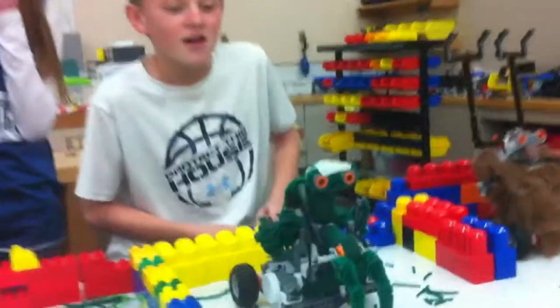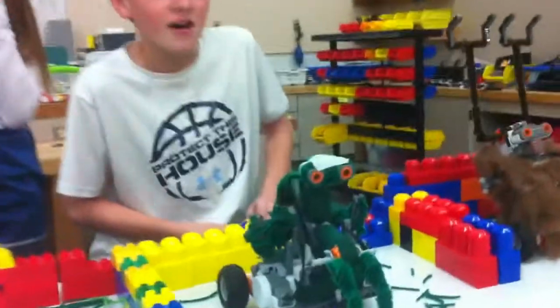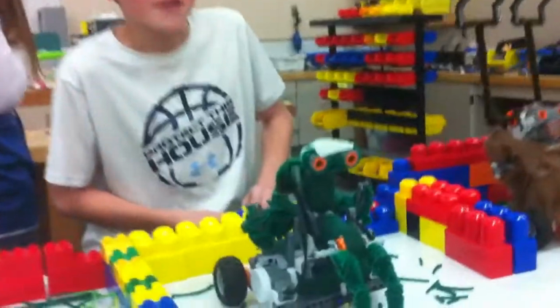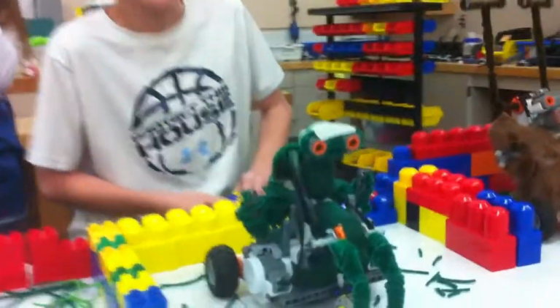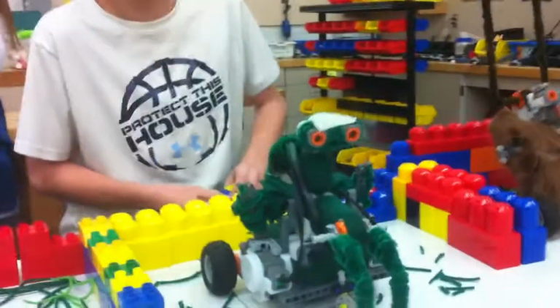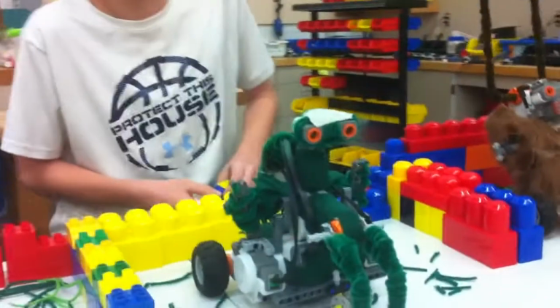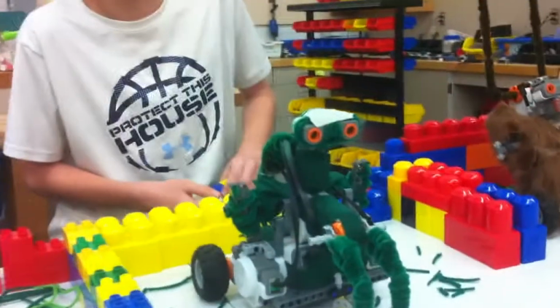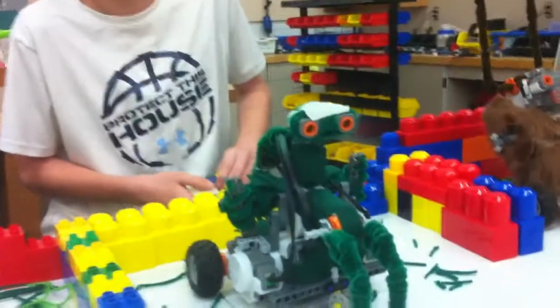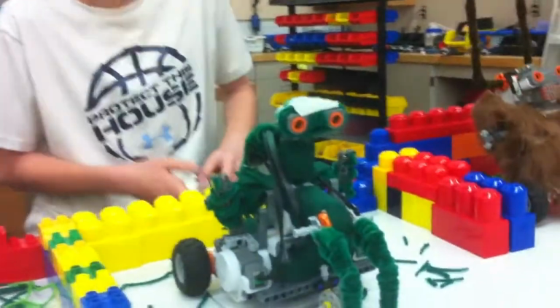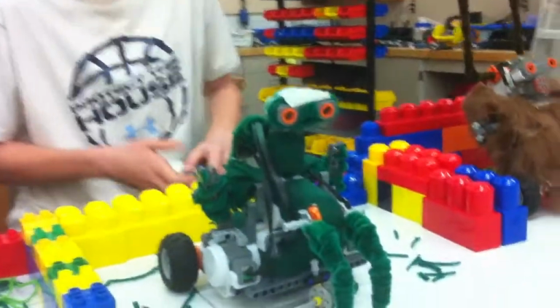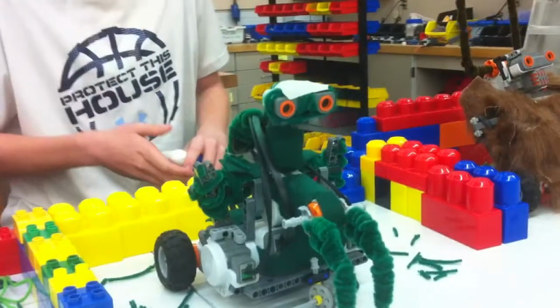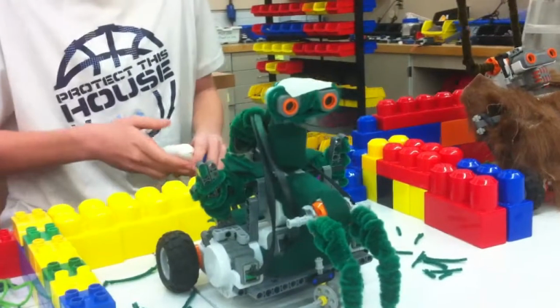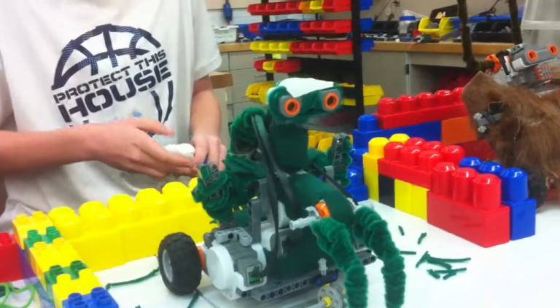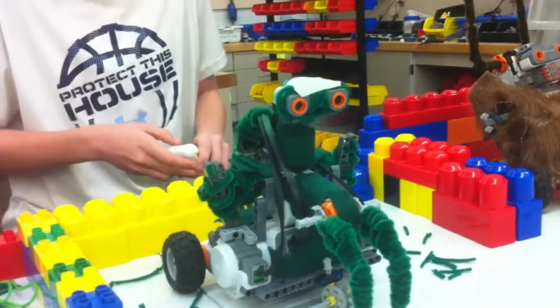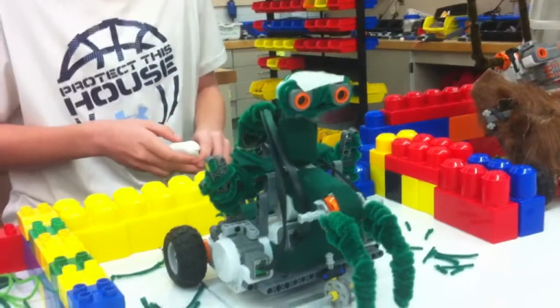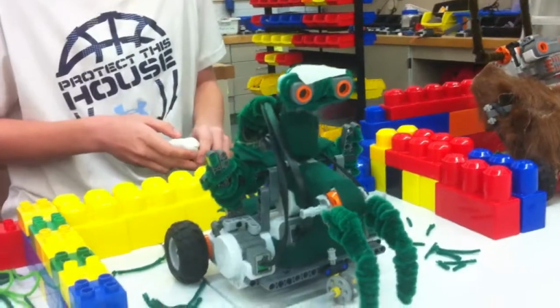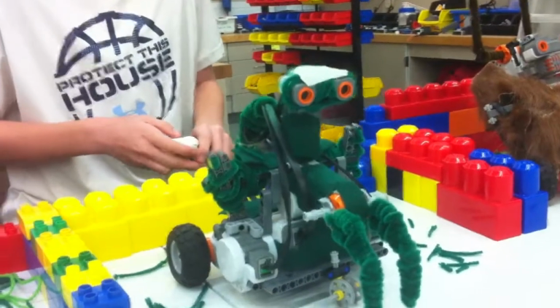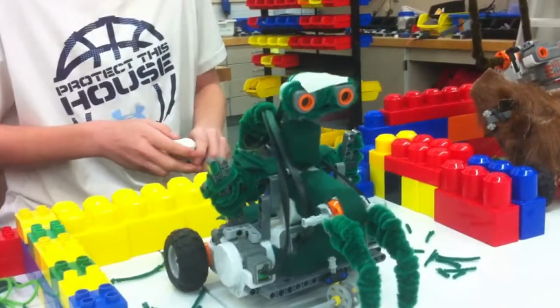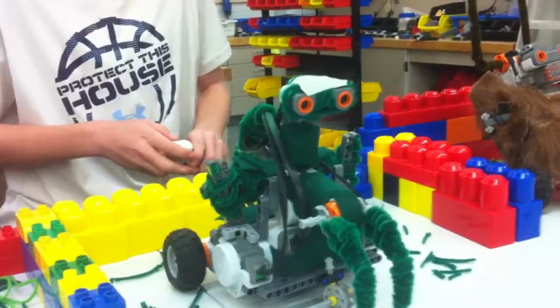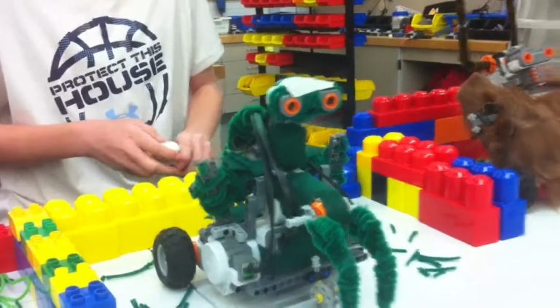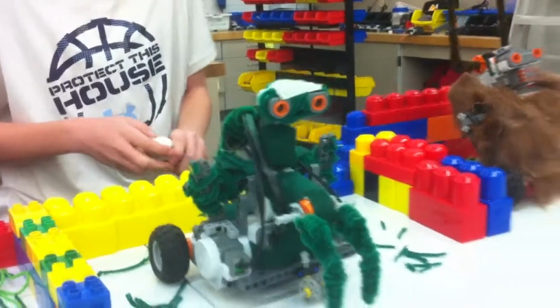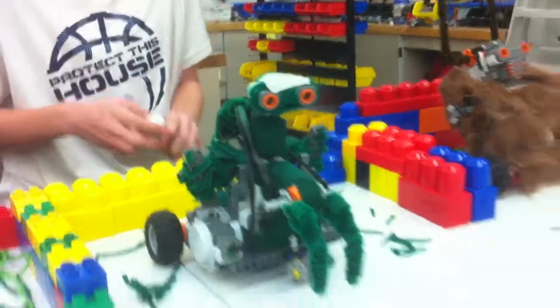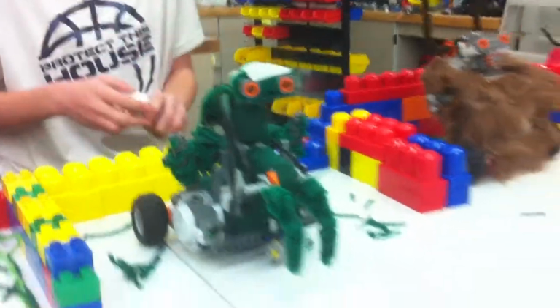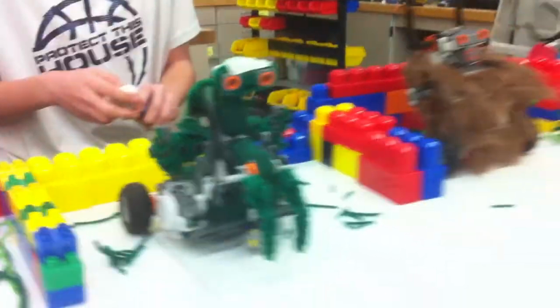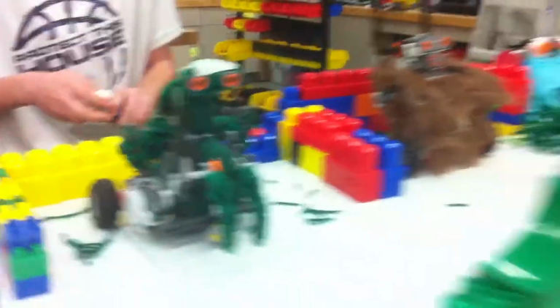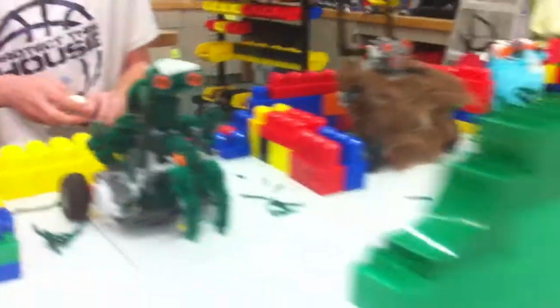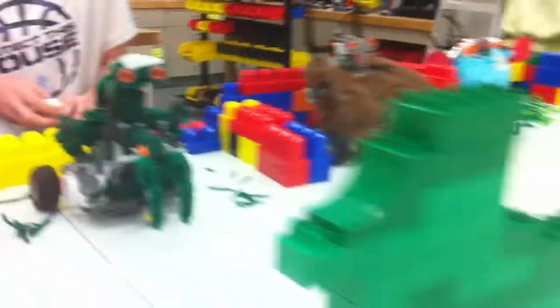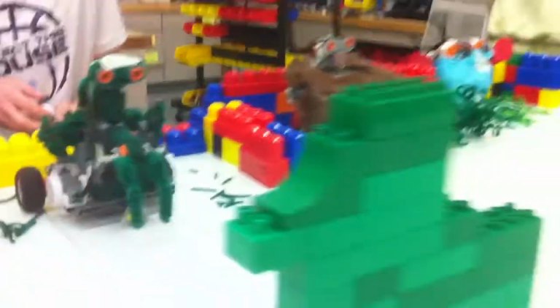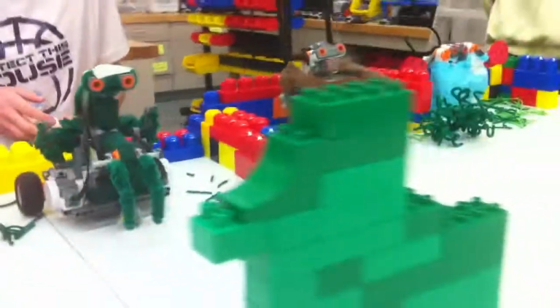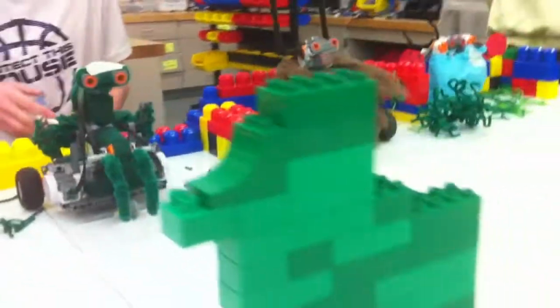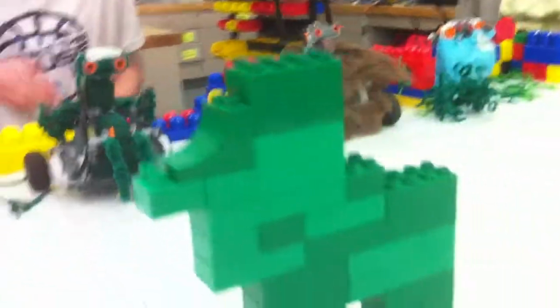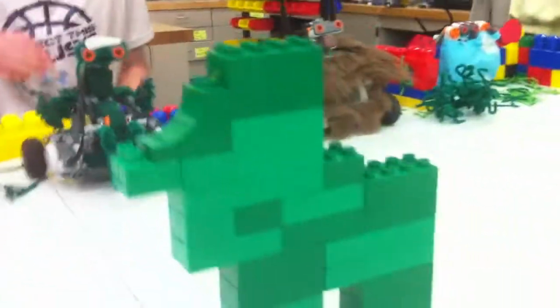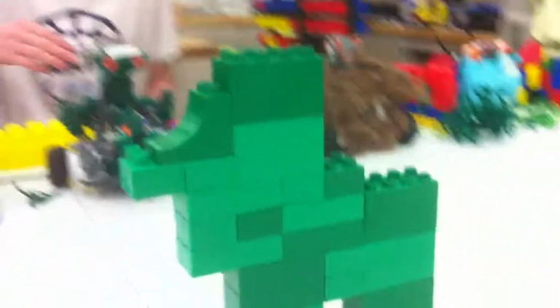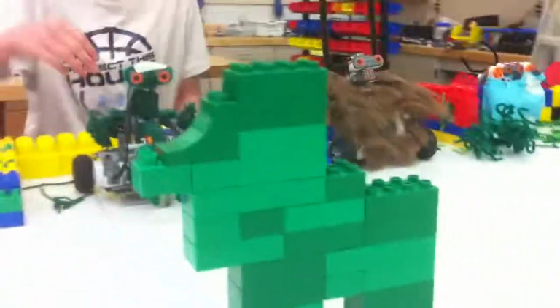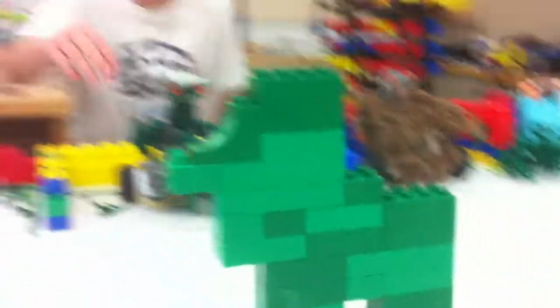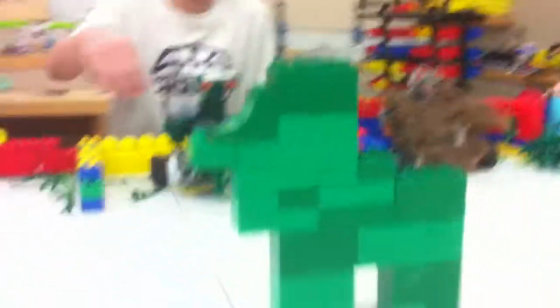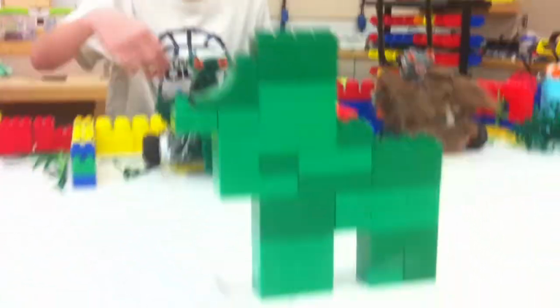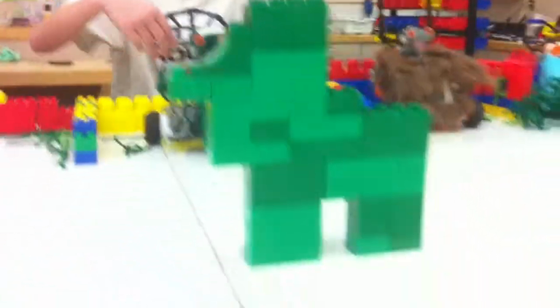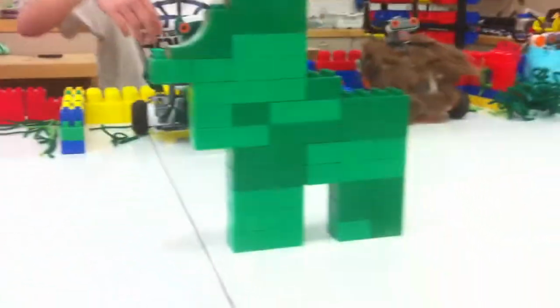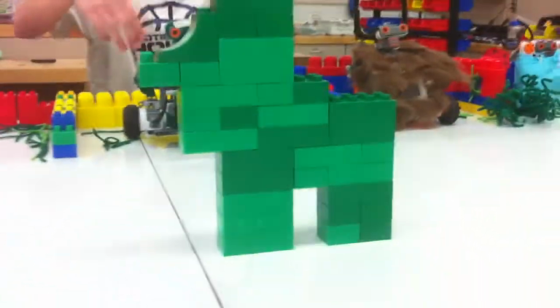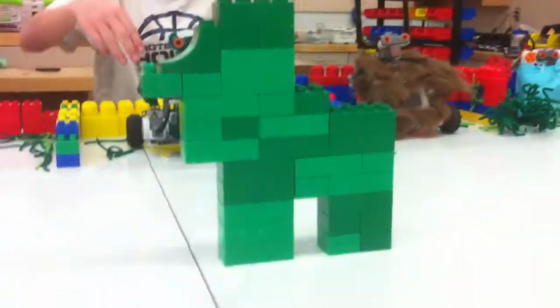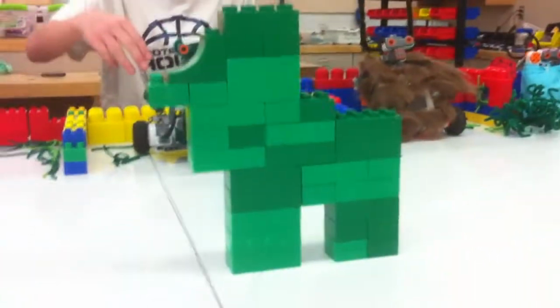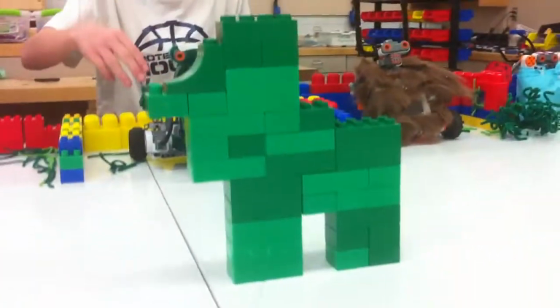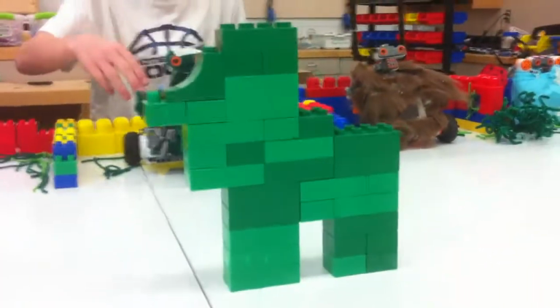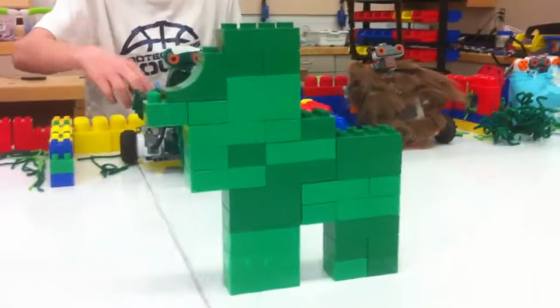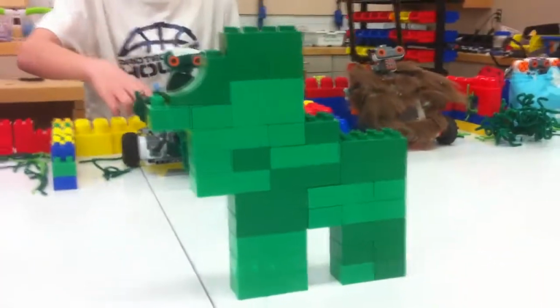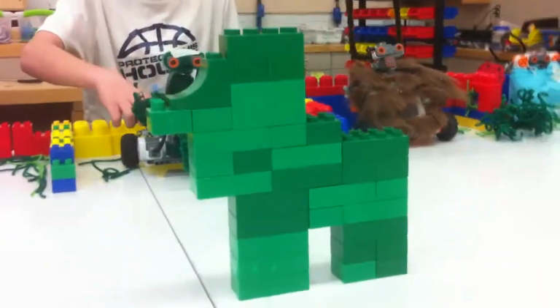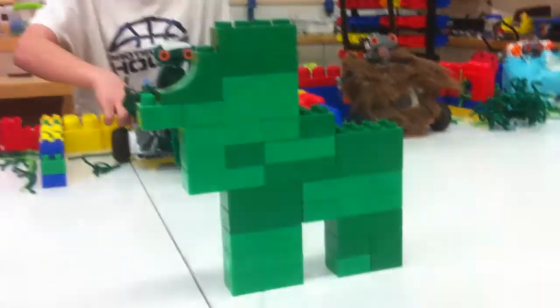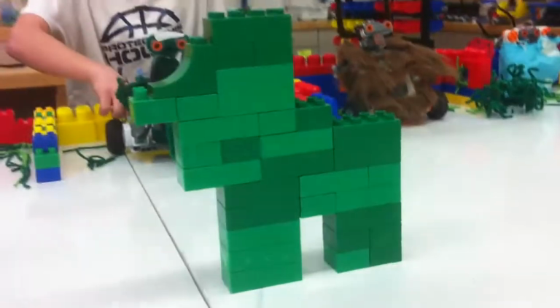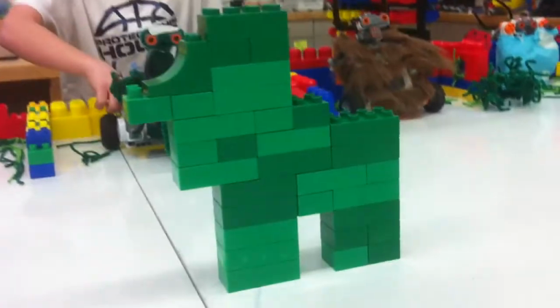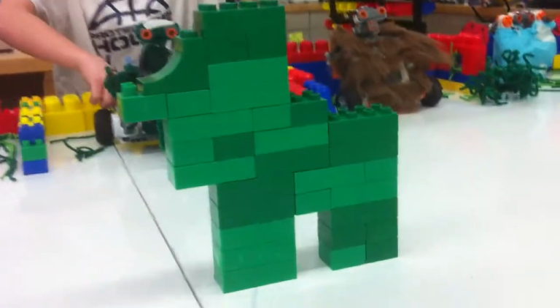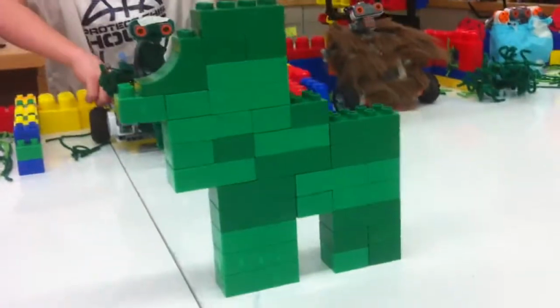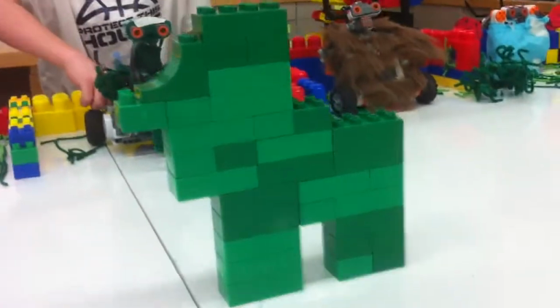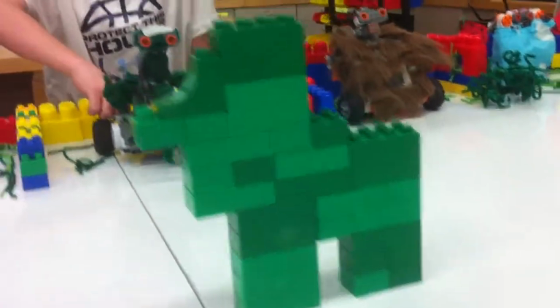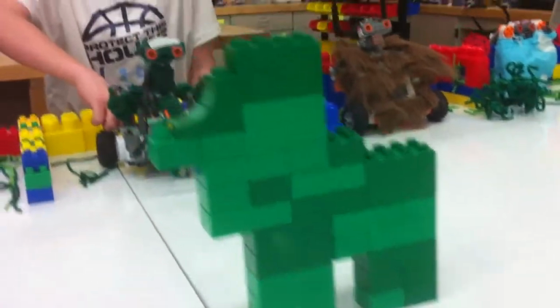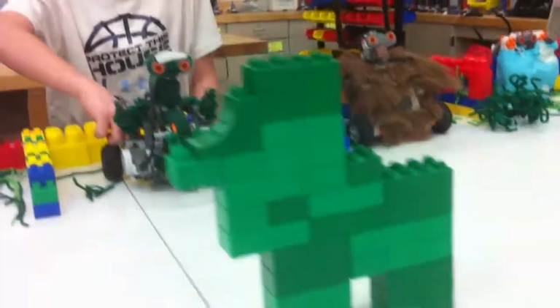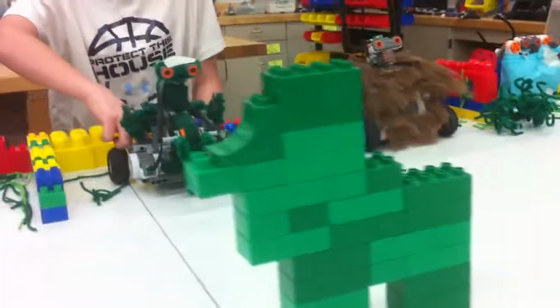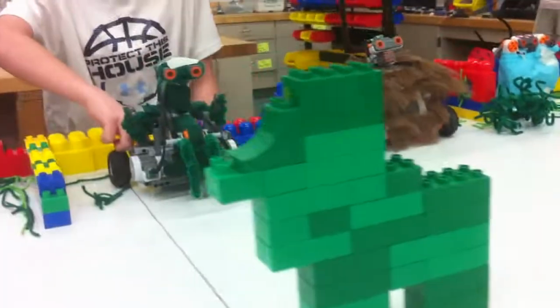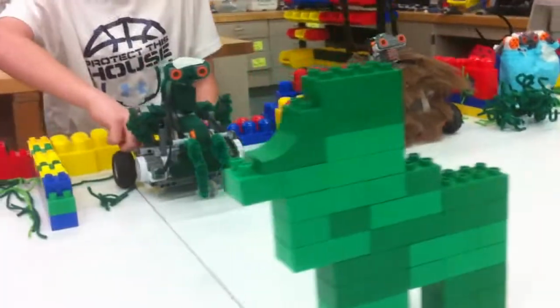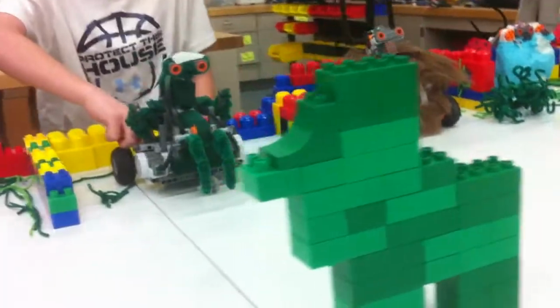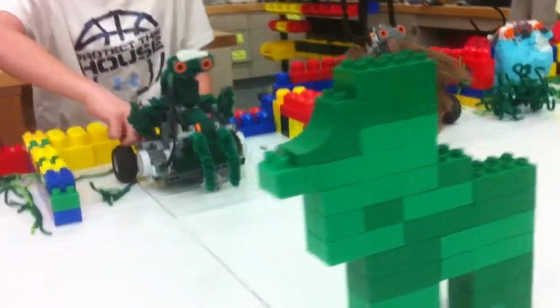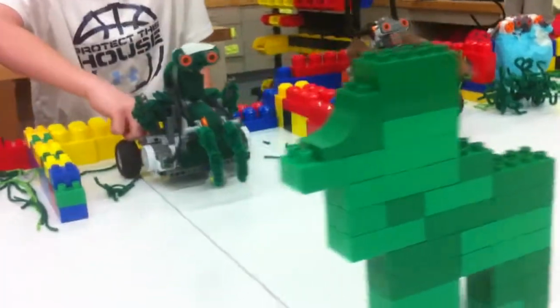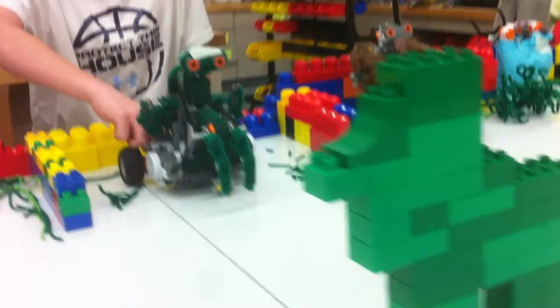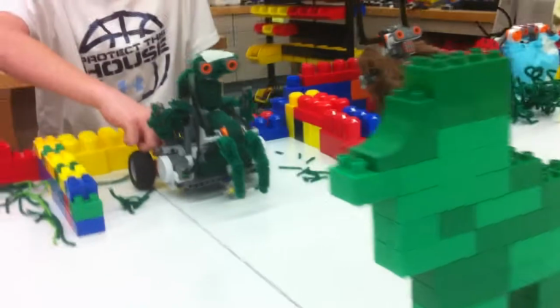This is our praying mantis, and when it sees something it's going to drive forward, and when it sees something again, it's going to back up and start swinging its paws.